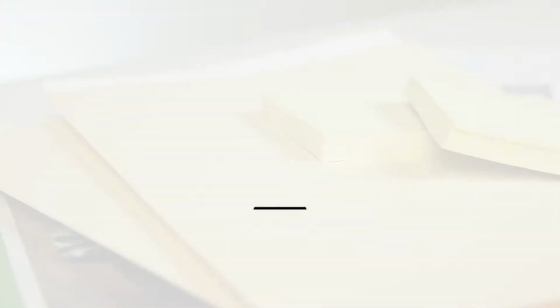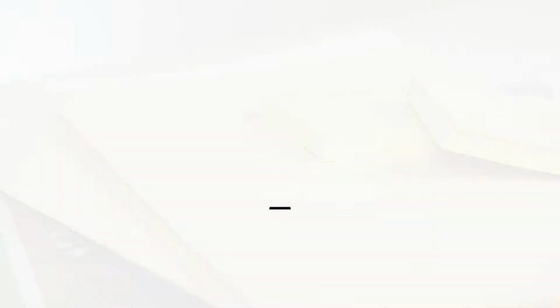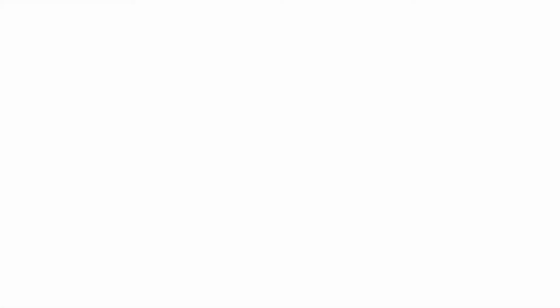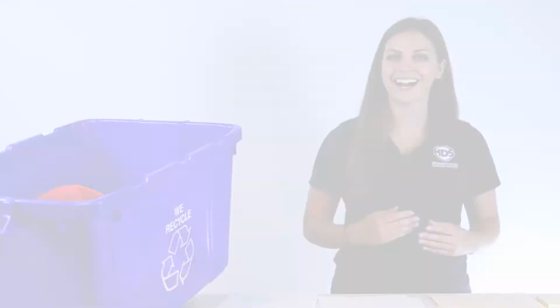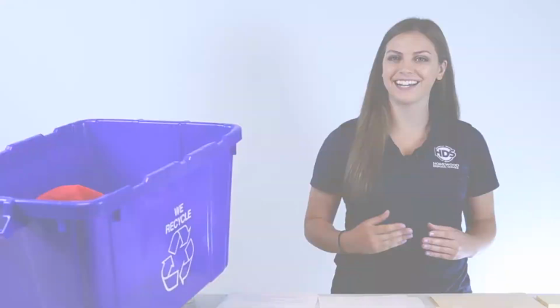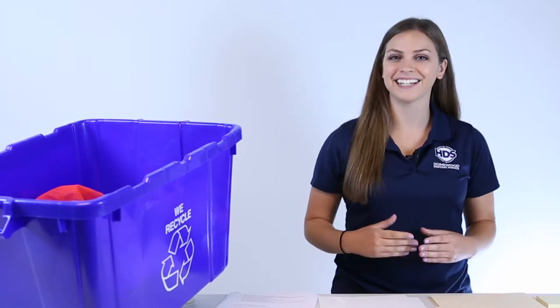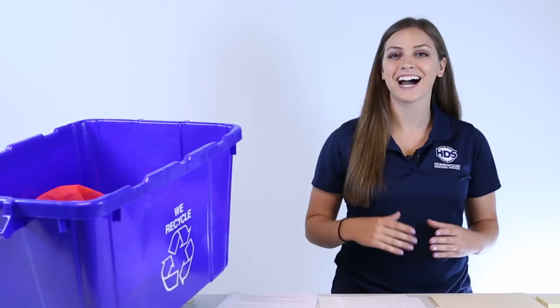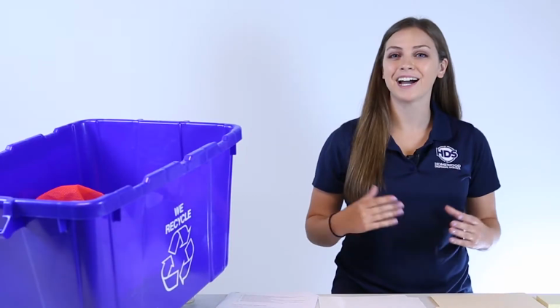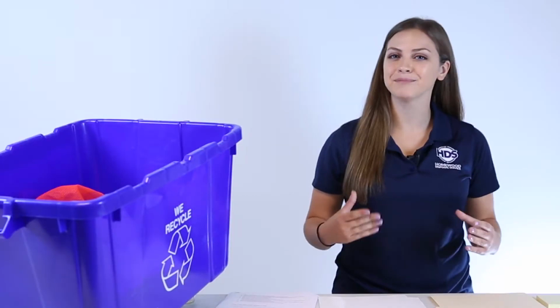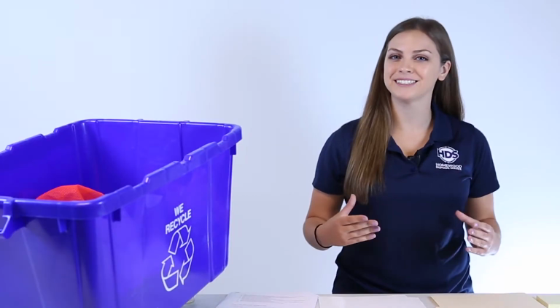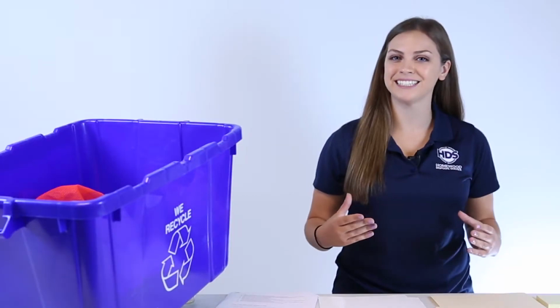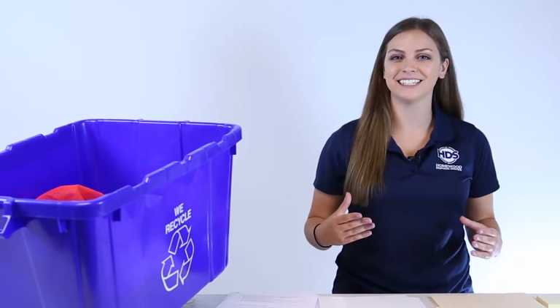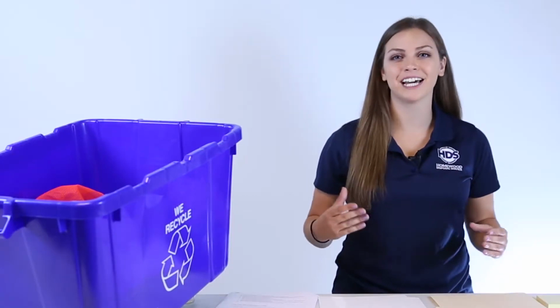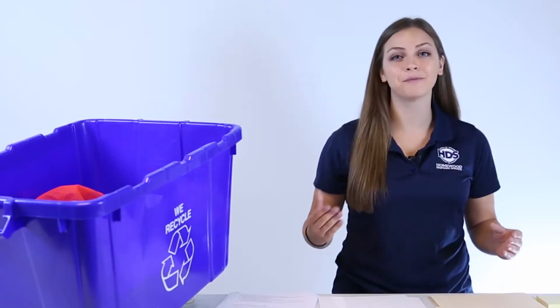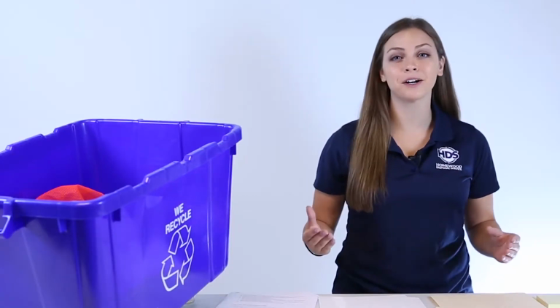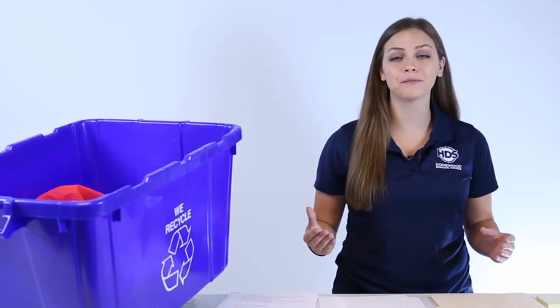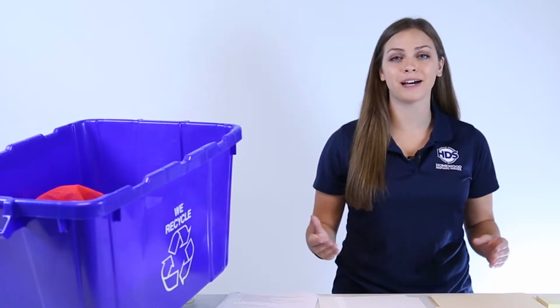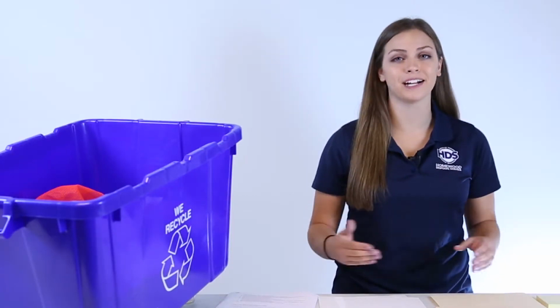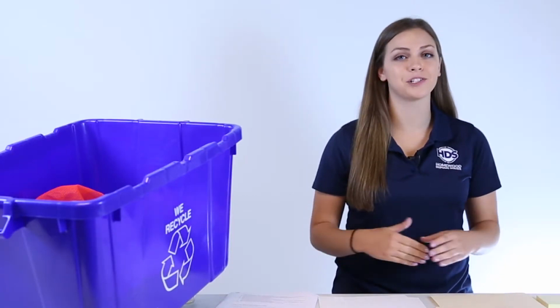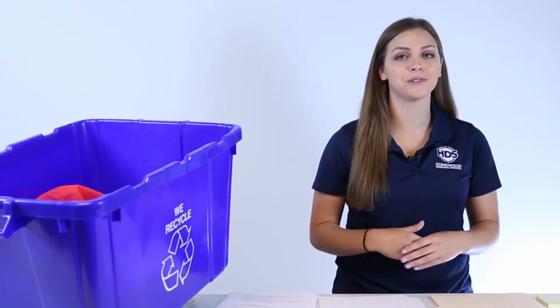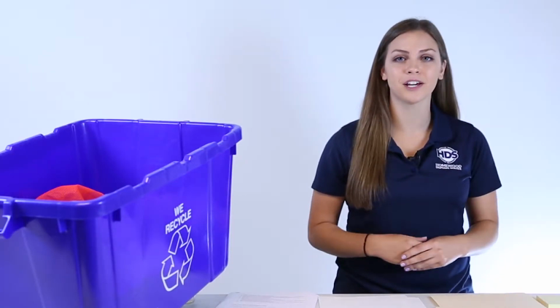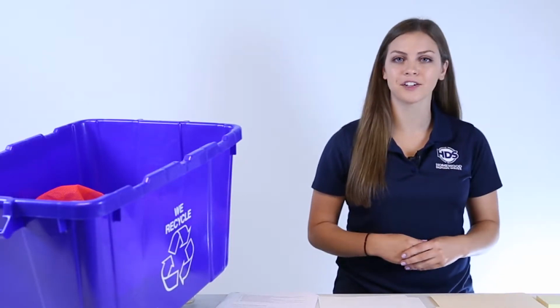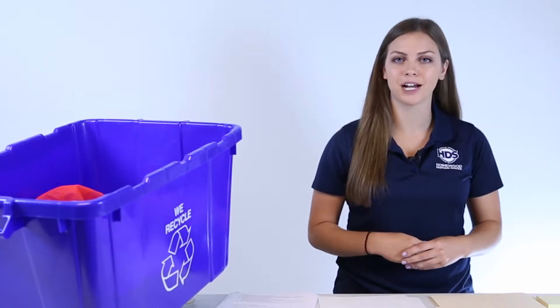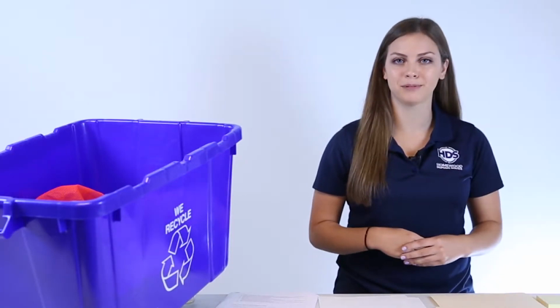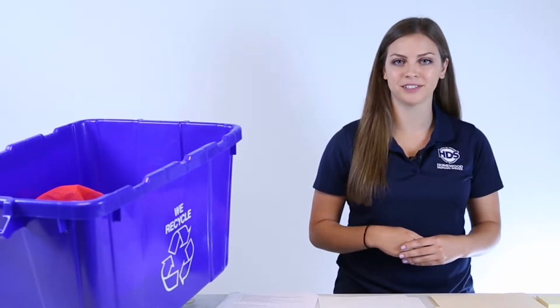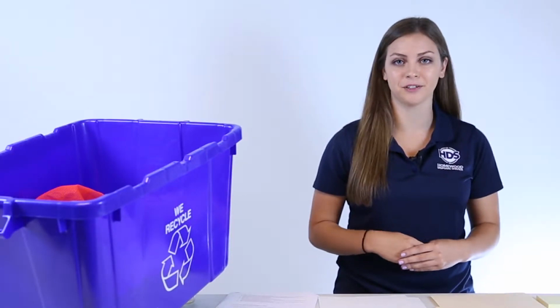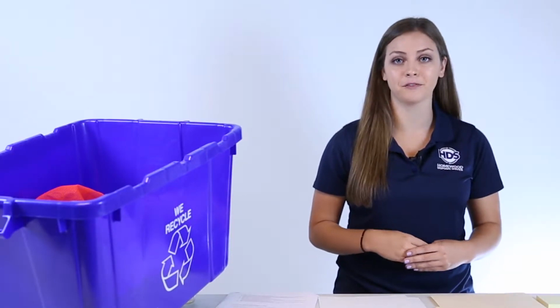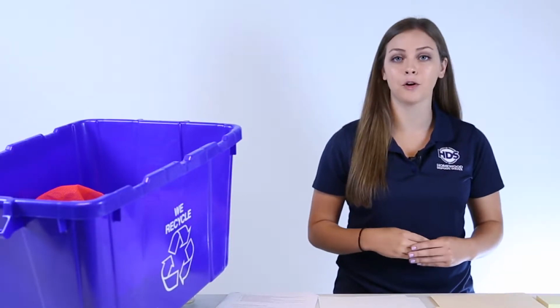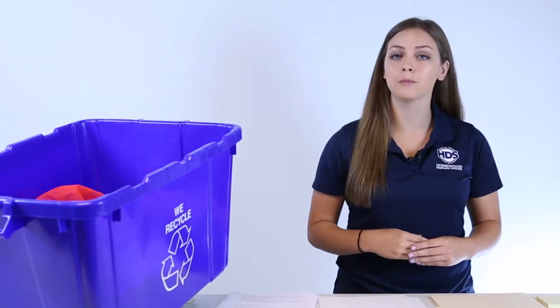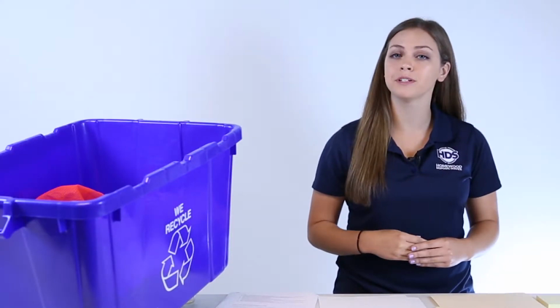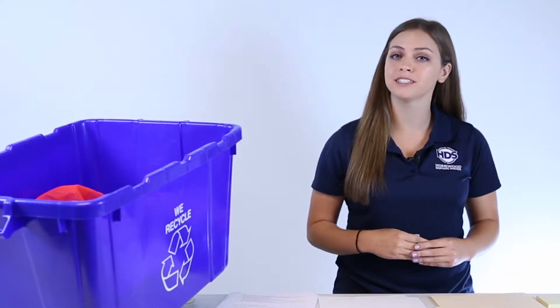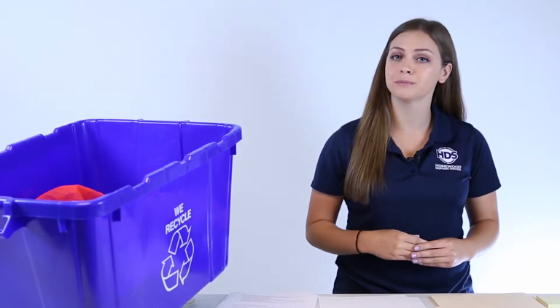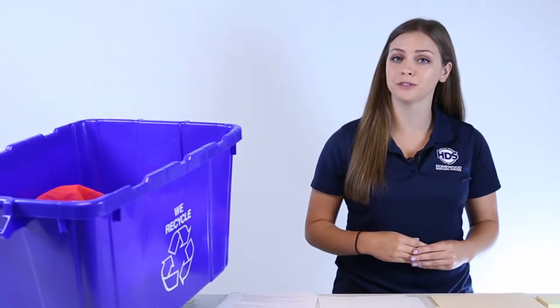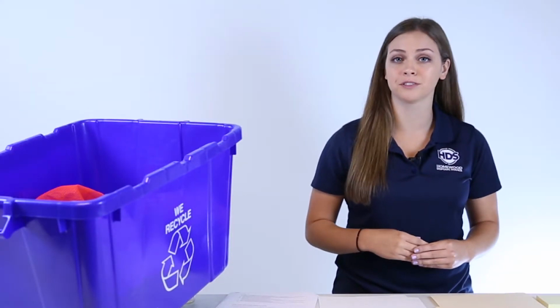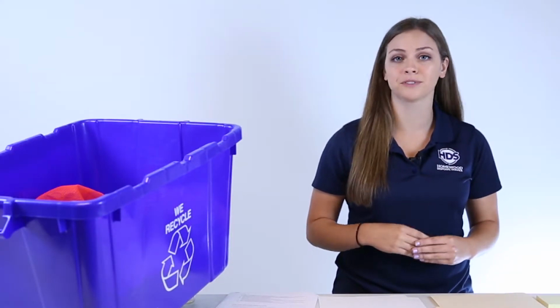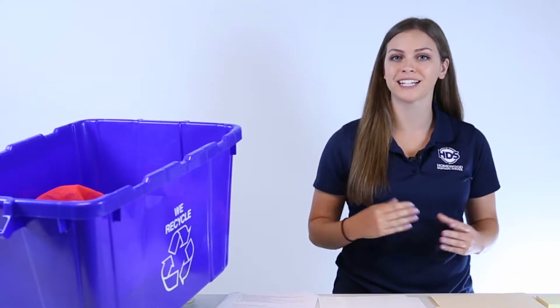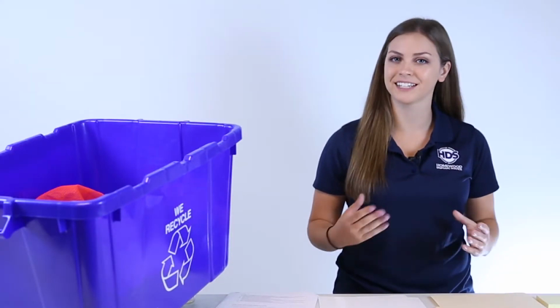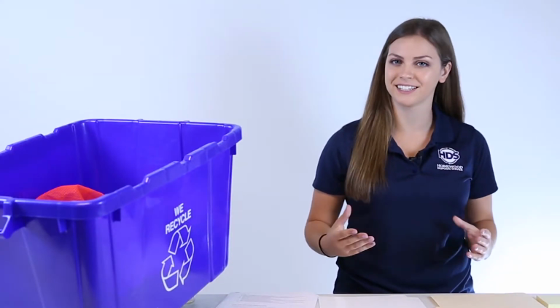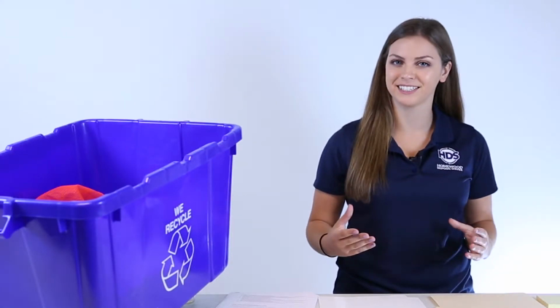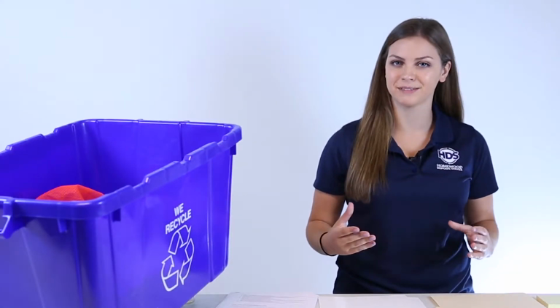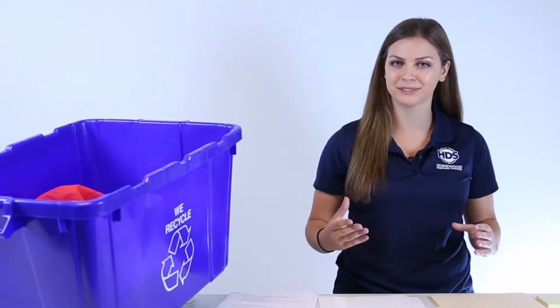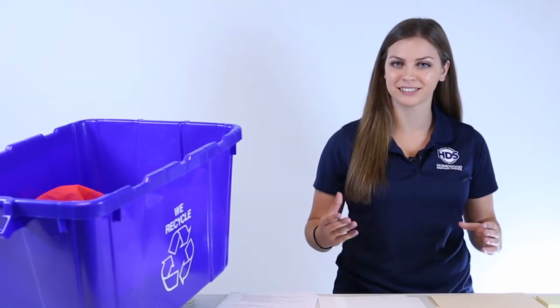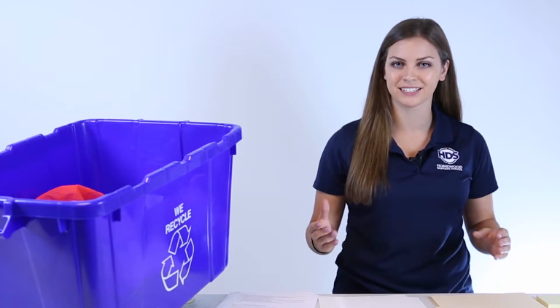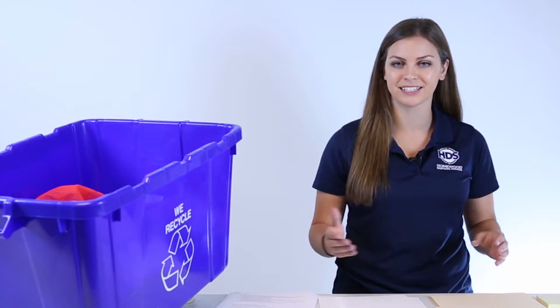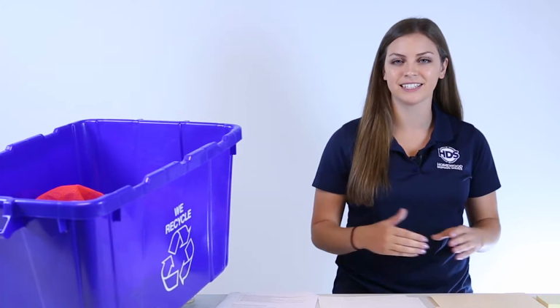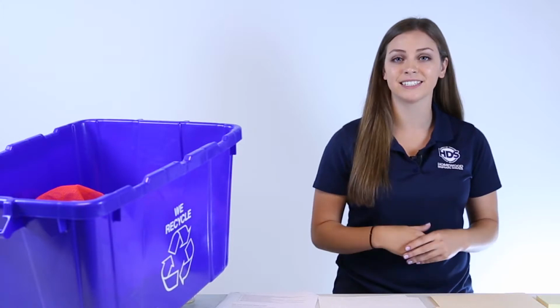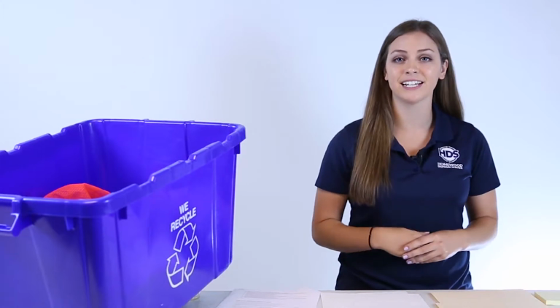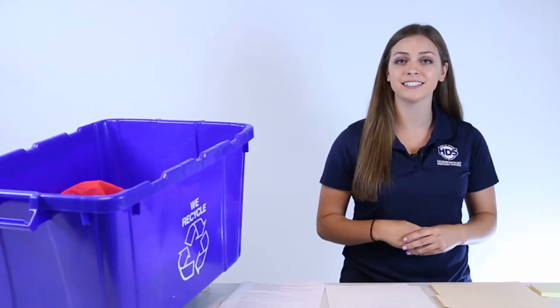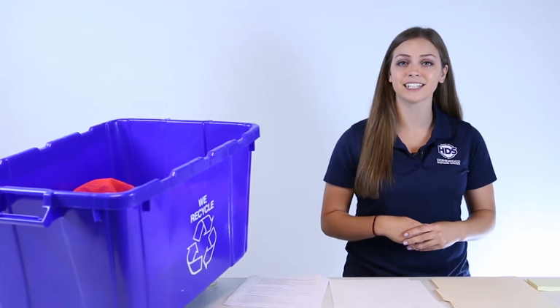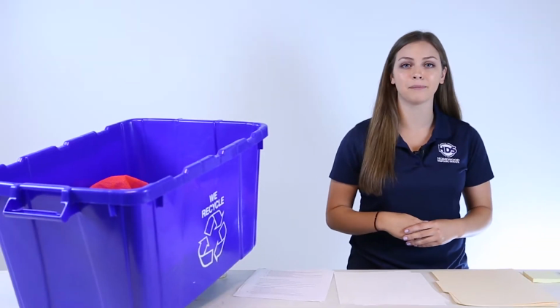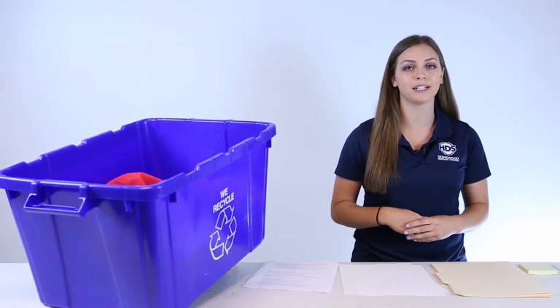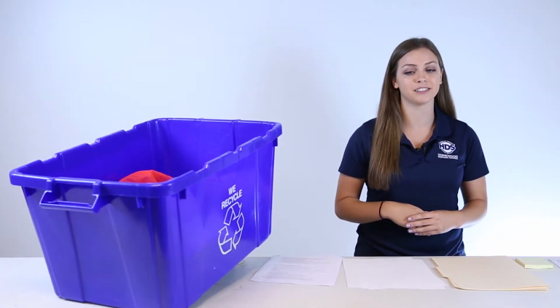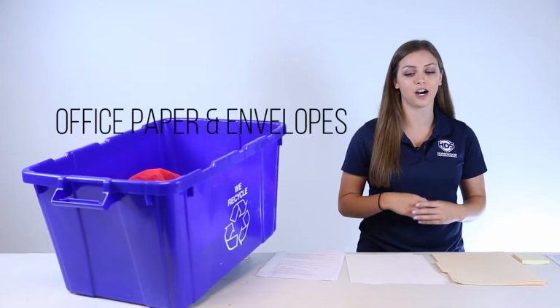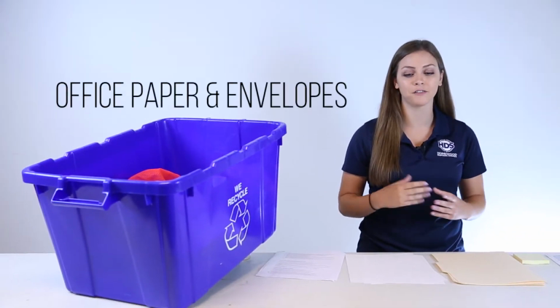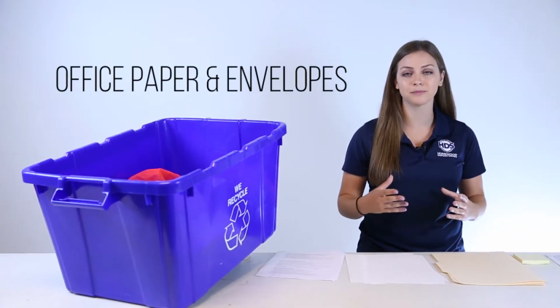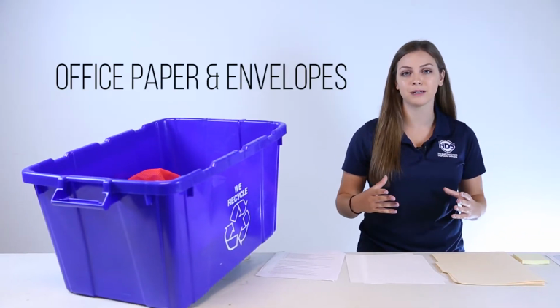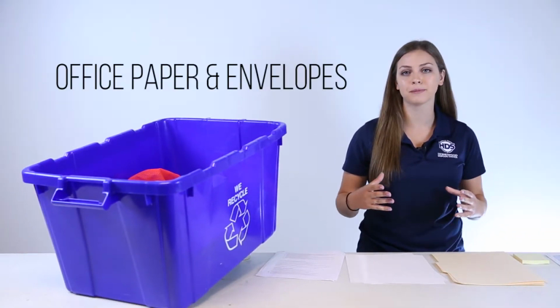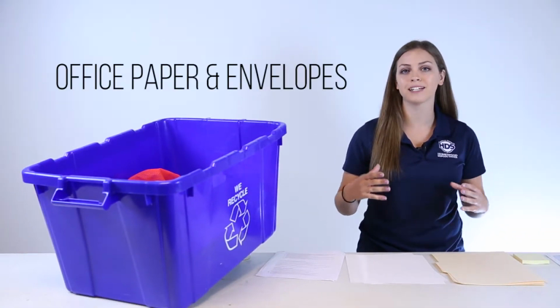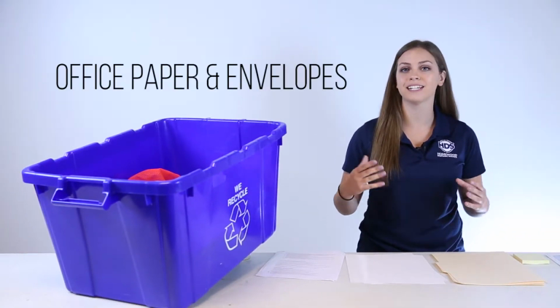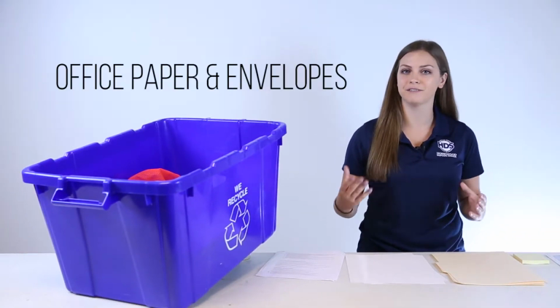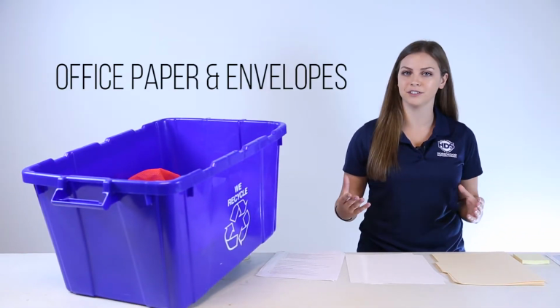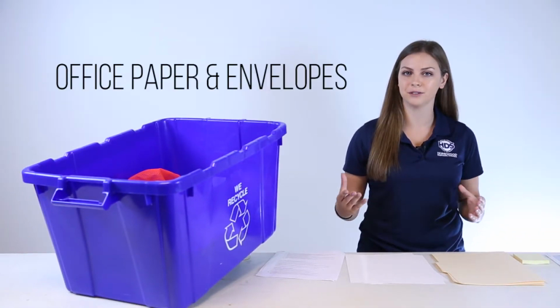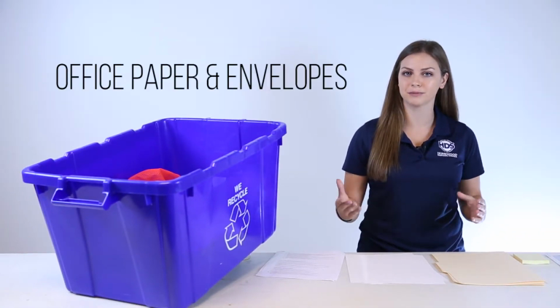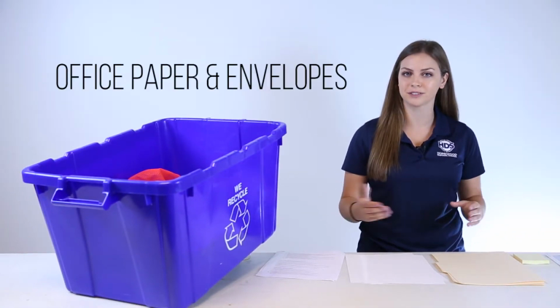Hi, I'm Lizzie and welcome back to another episode of Homewood Disposals Recycling Tips. Today's topic is office paper and envelopes.